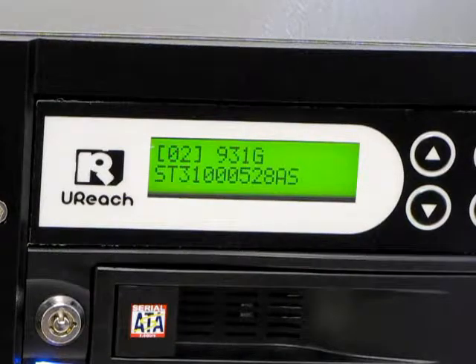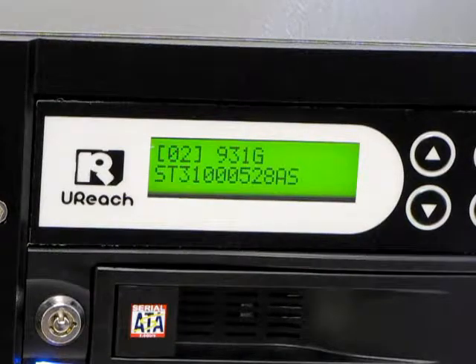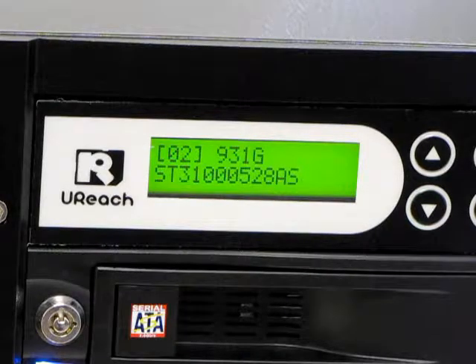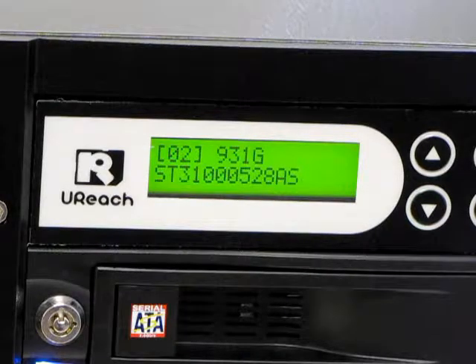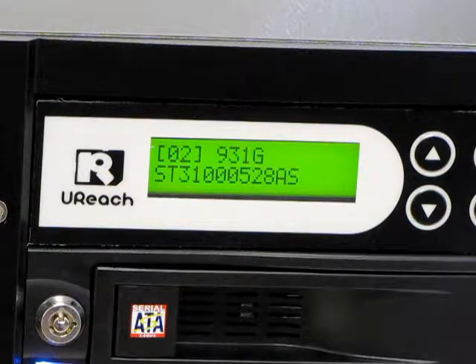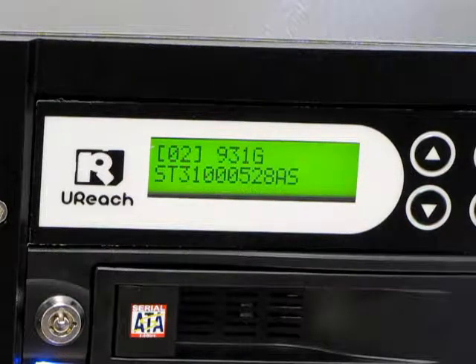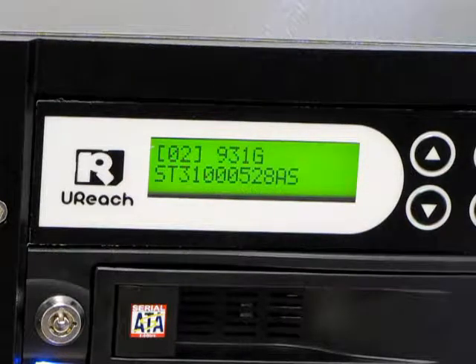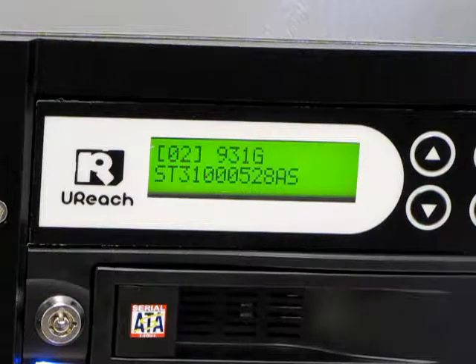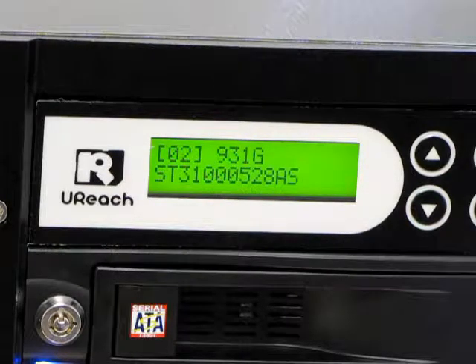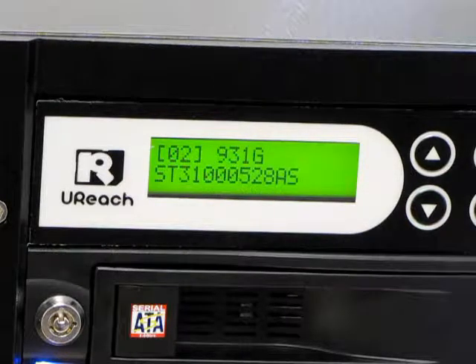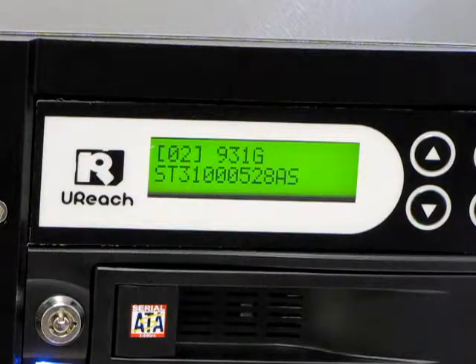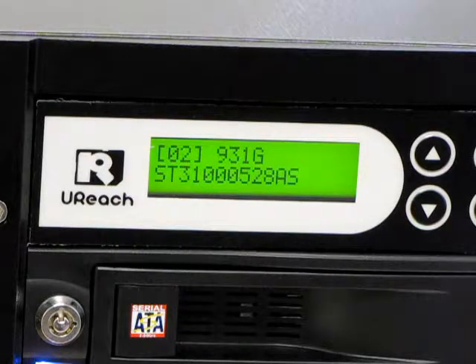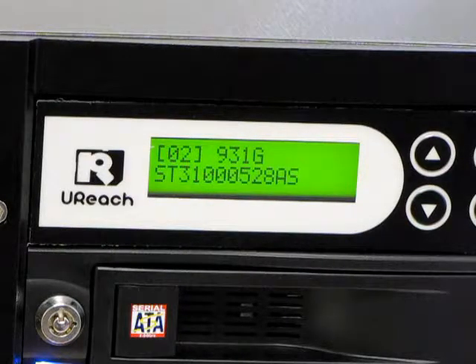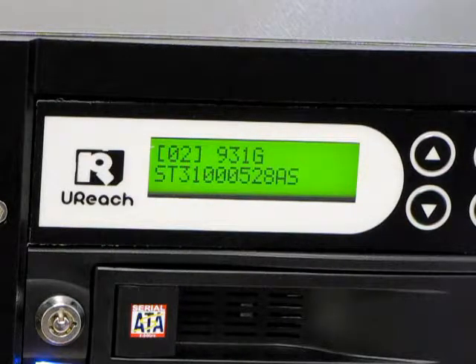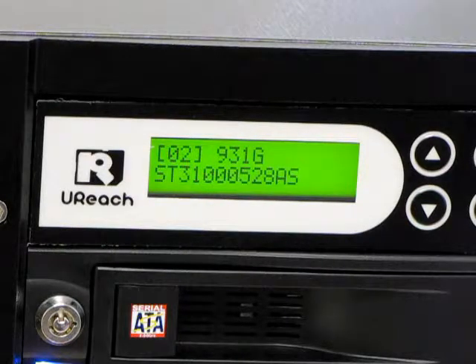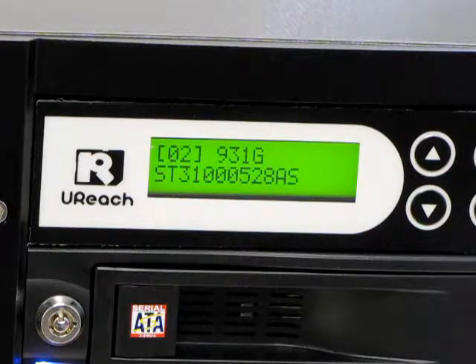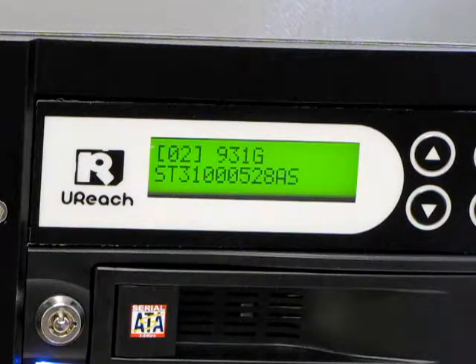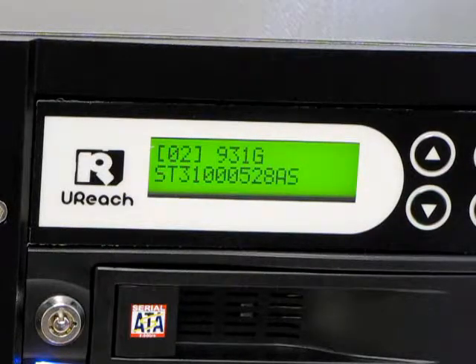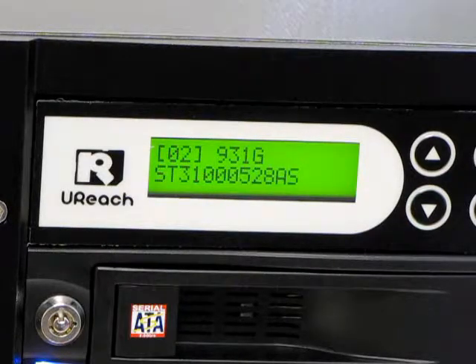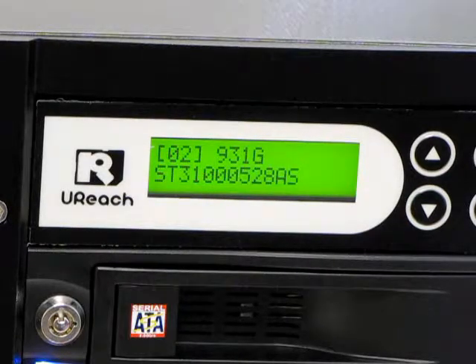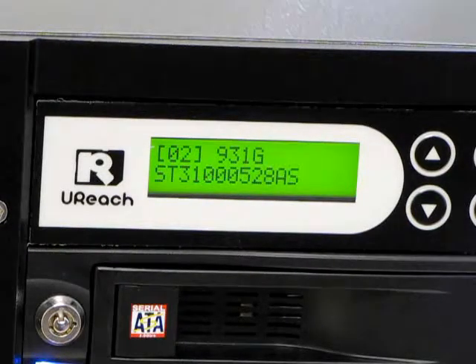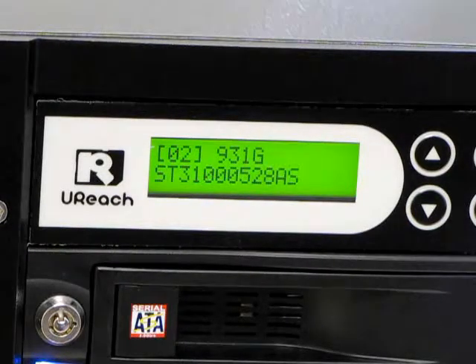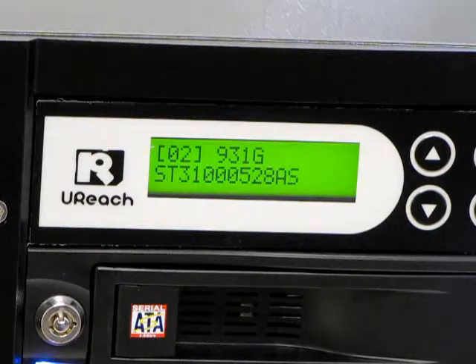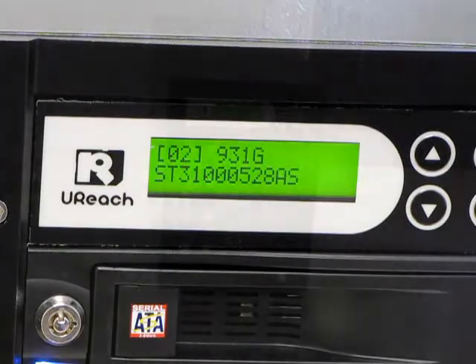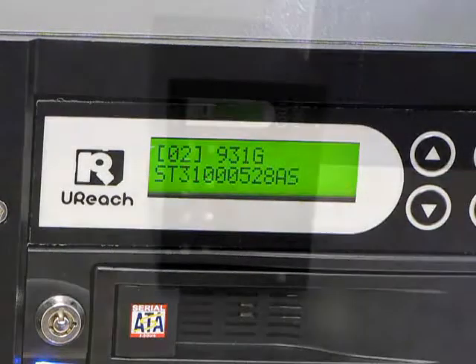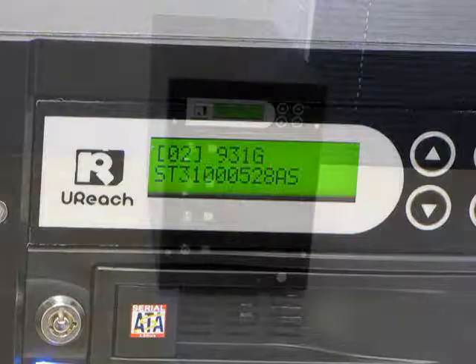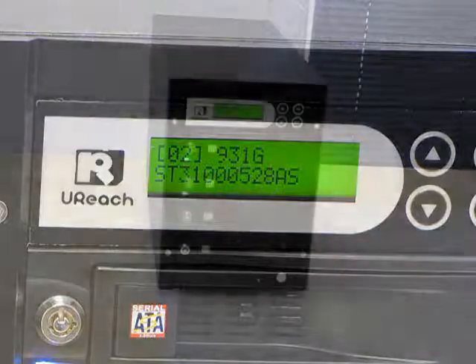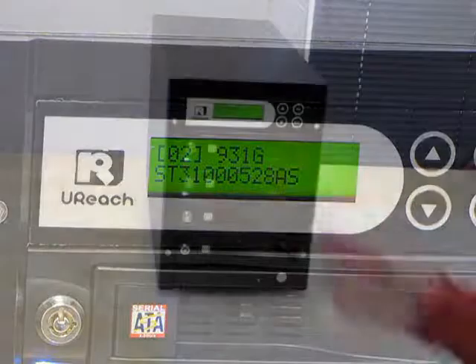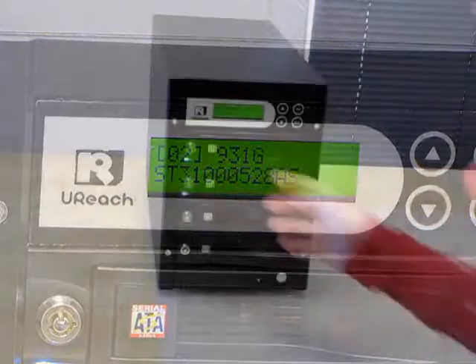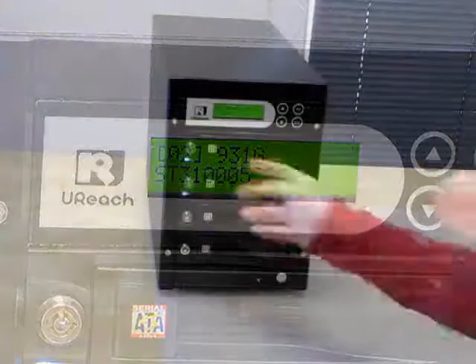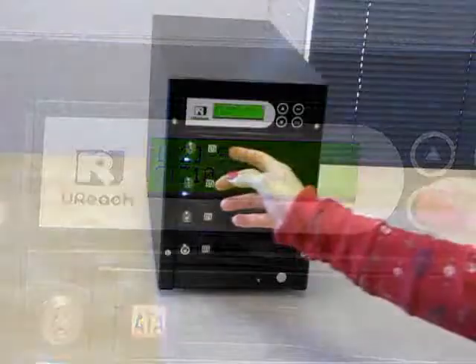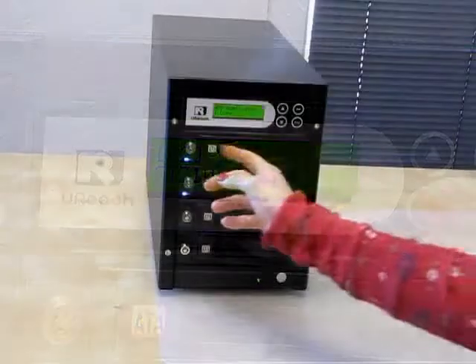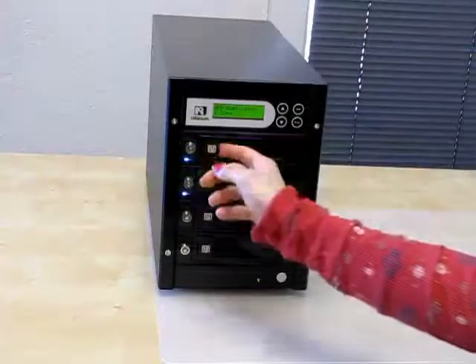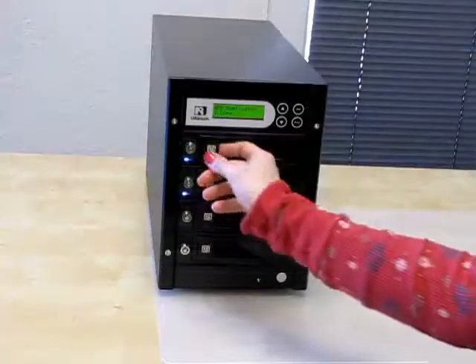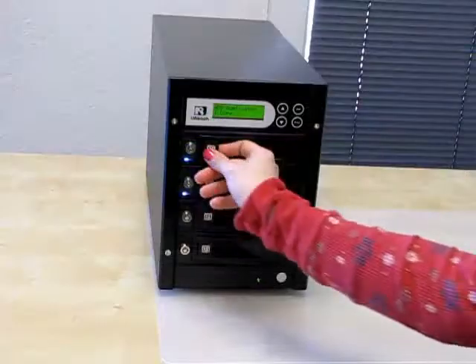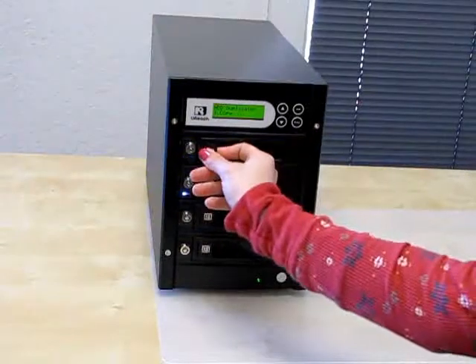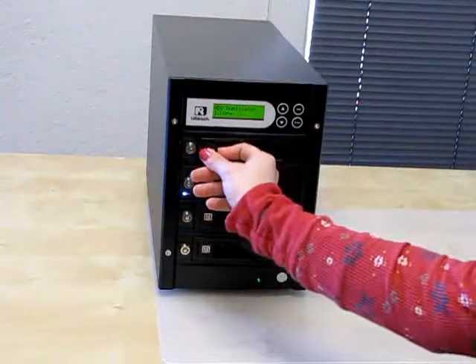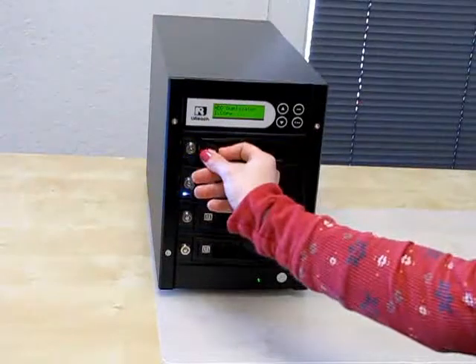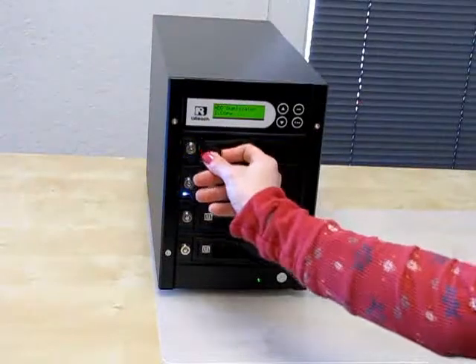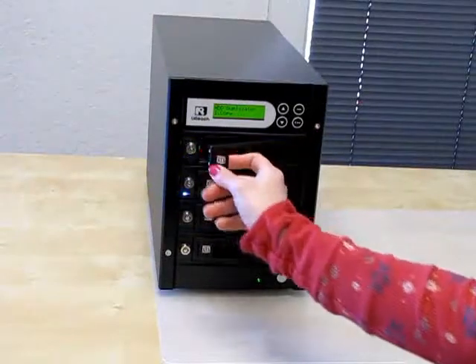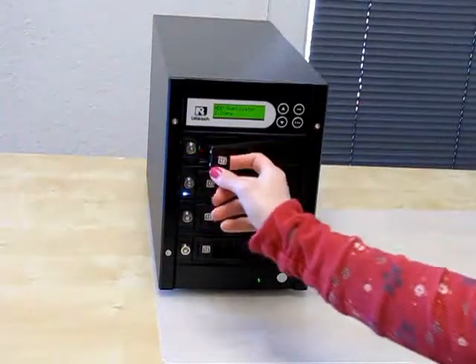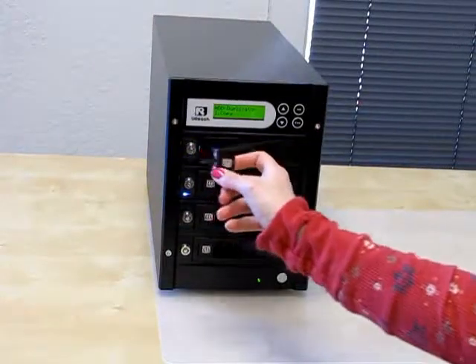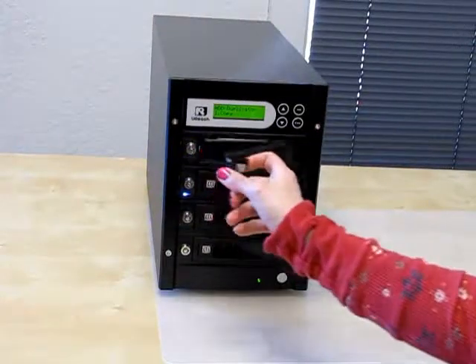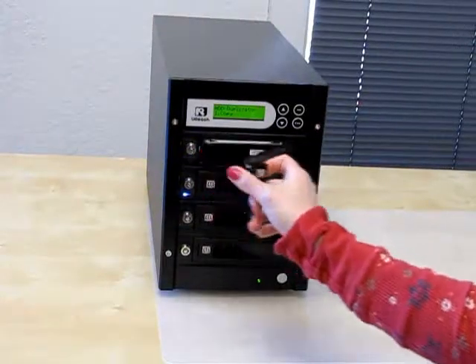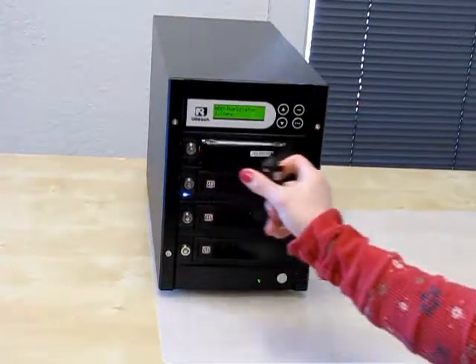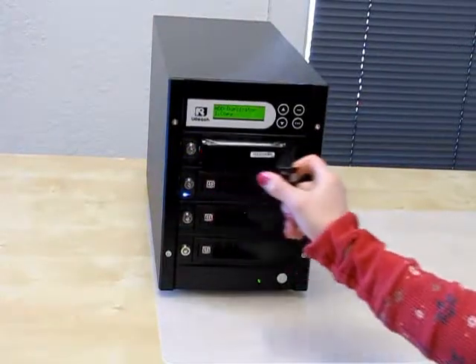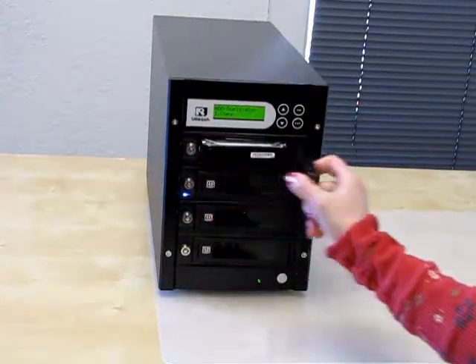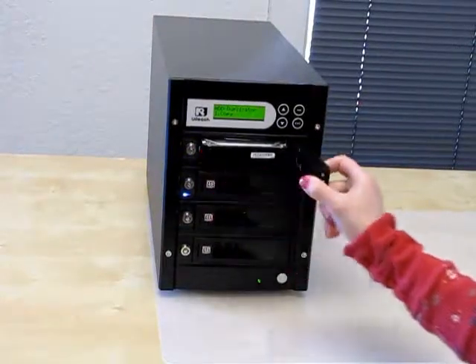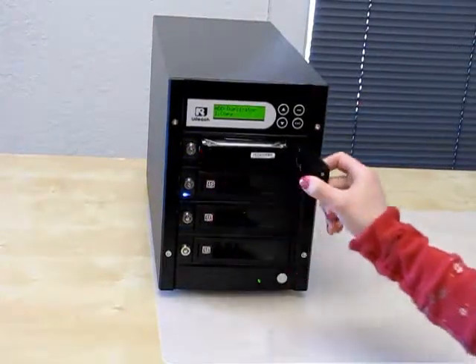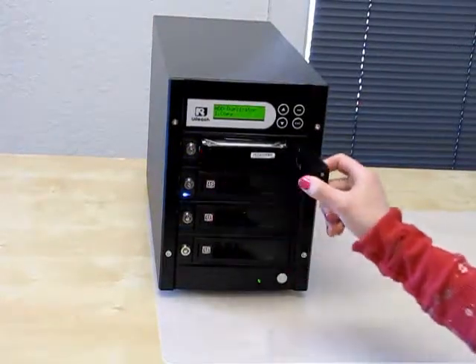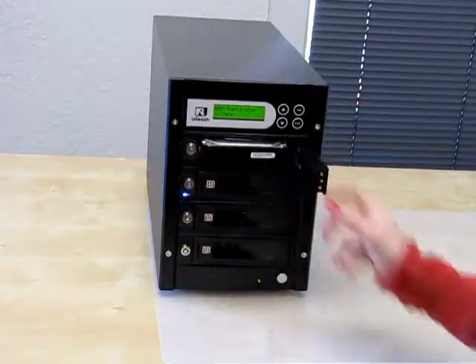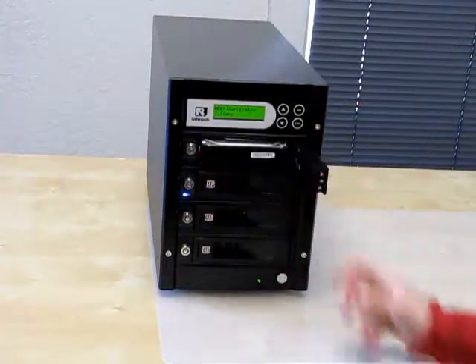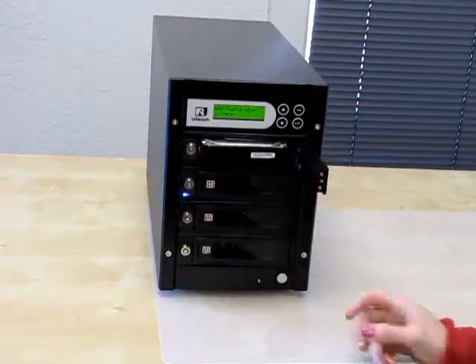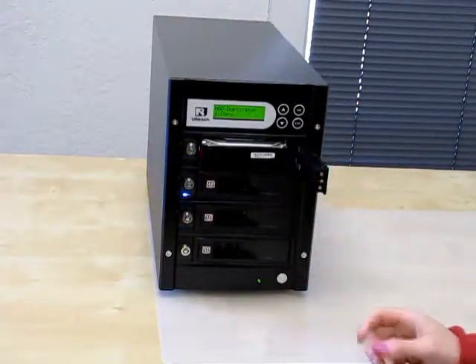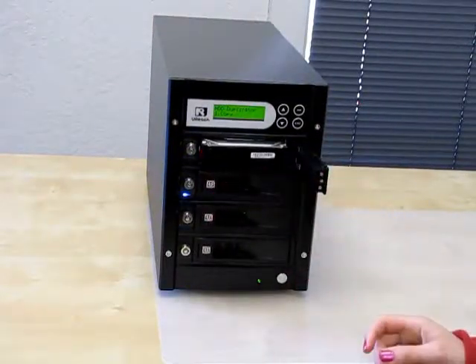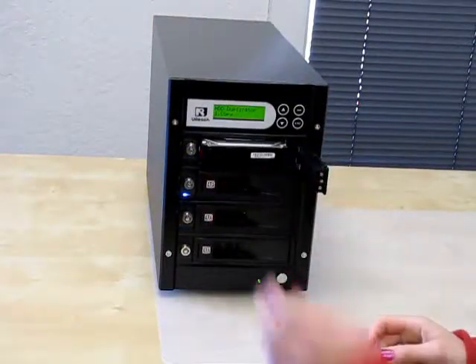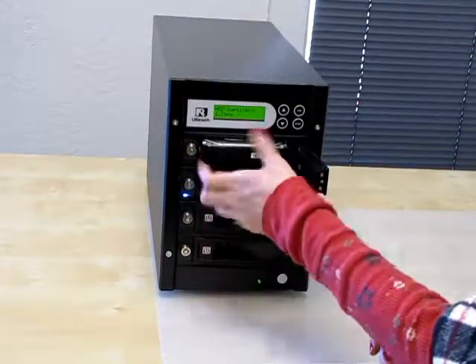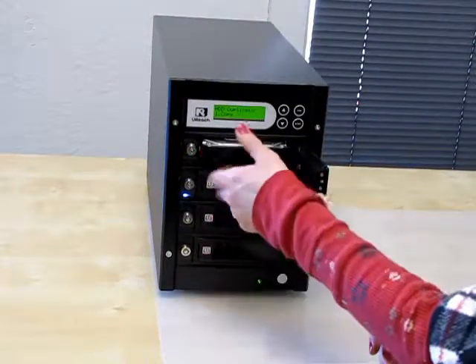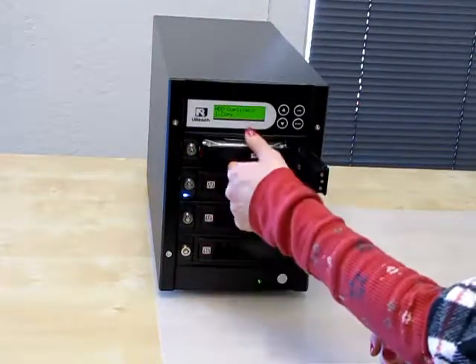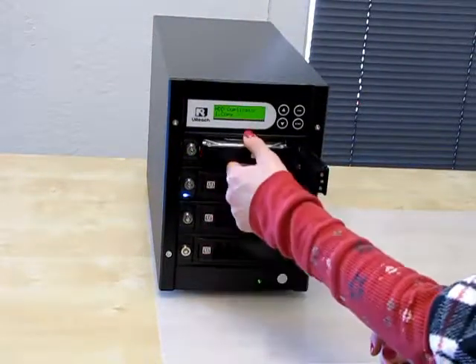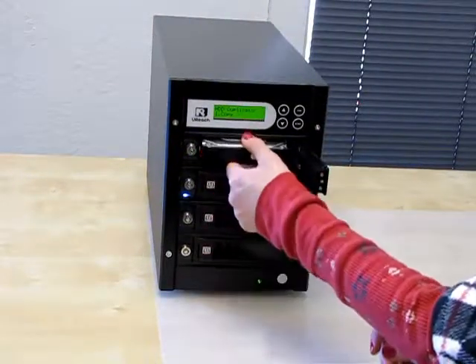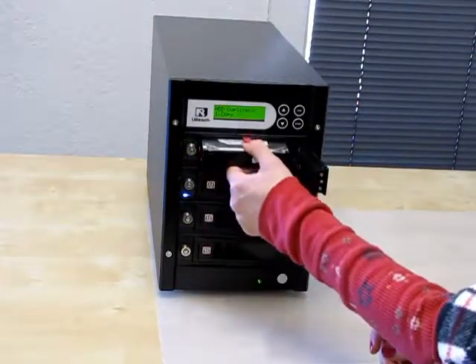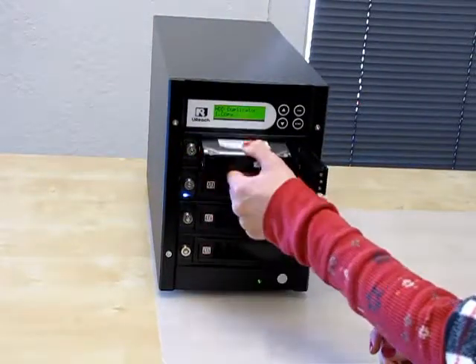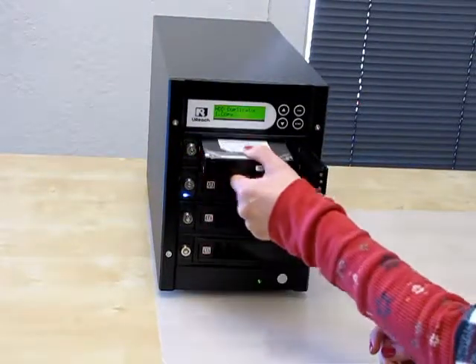I just showed you how to duplicate your SATA hard drive with the Tower Series Hard Drive 1-3 Duplicator.